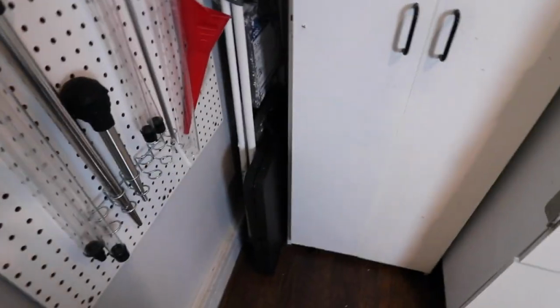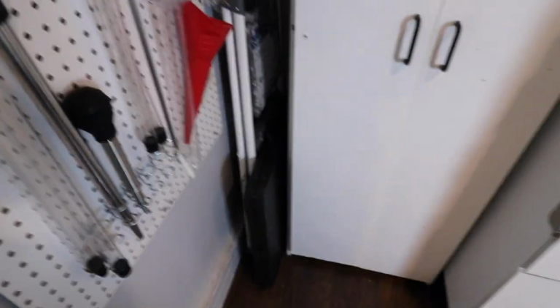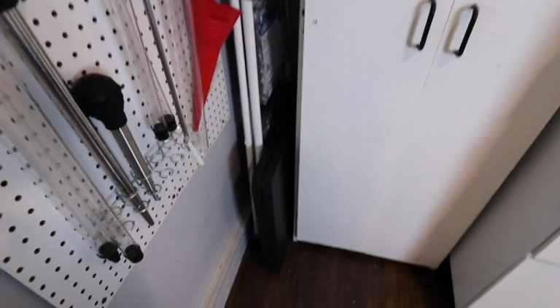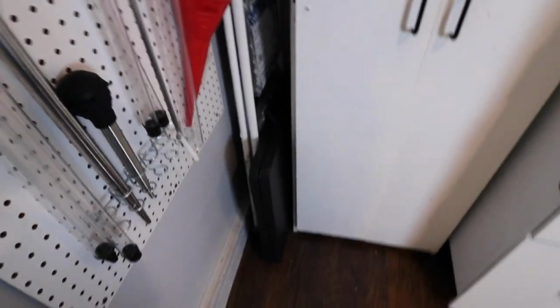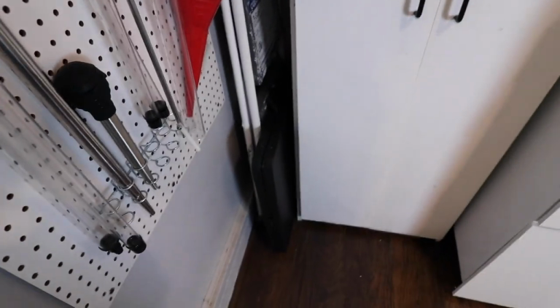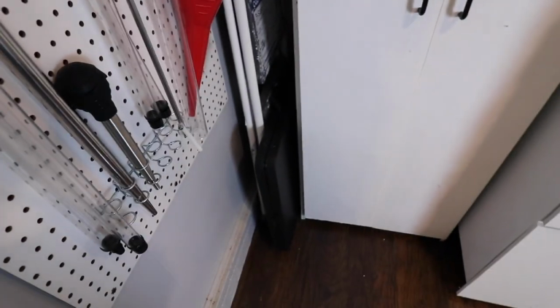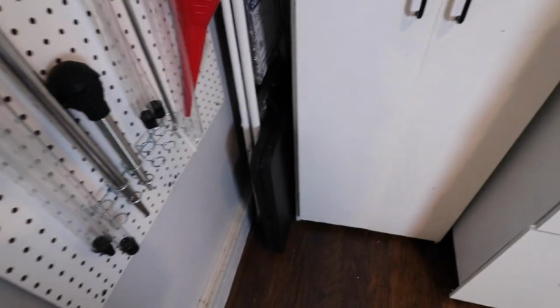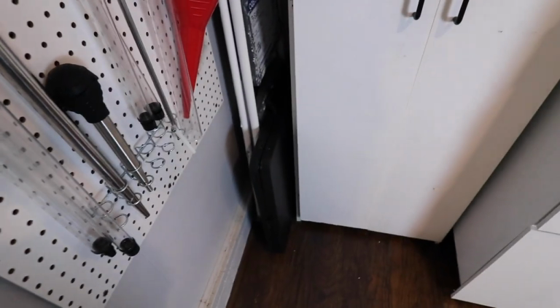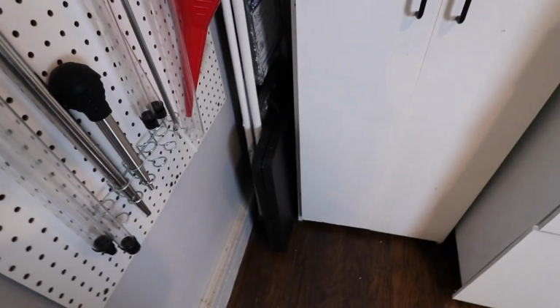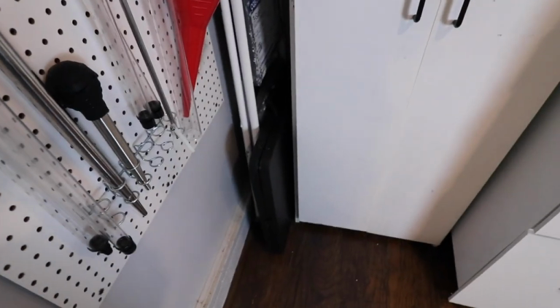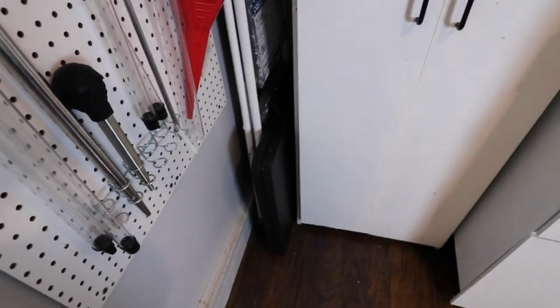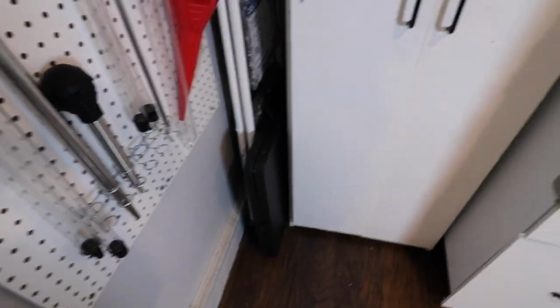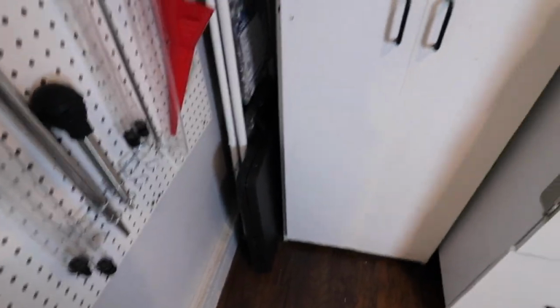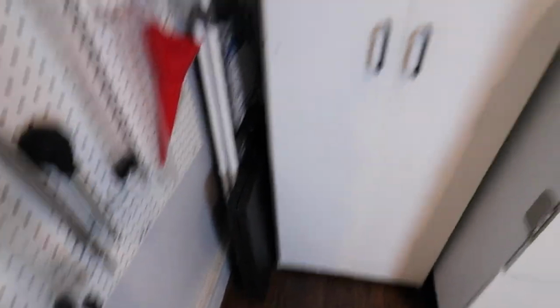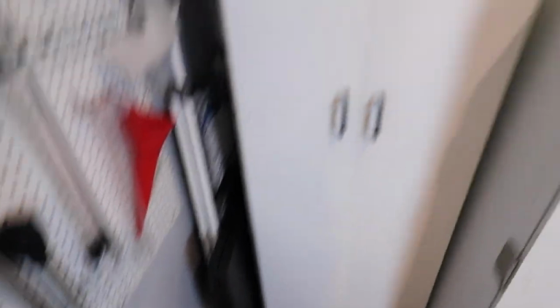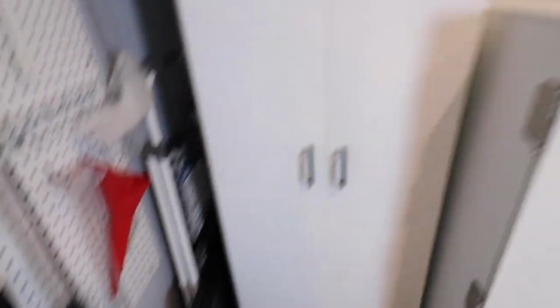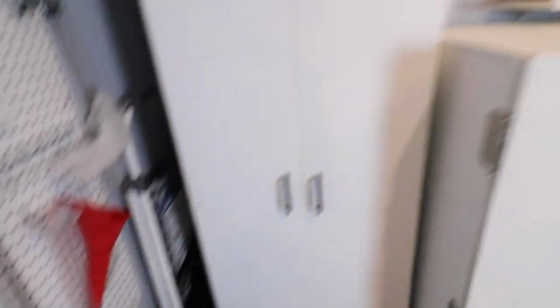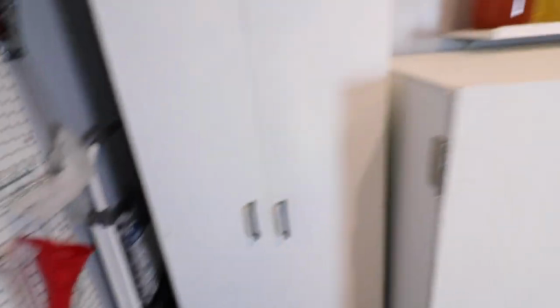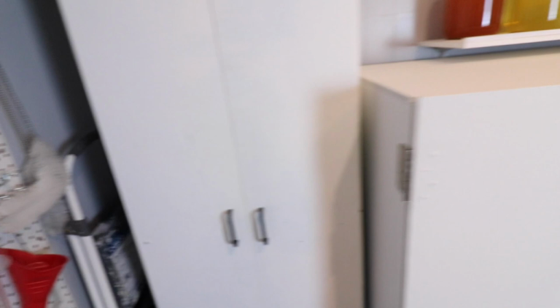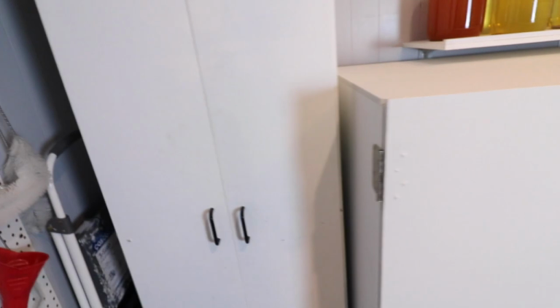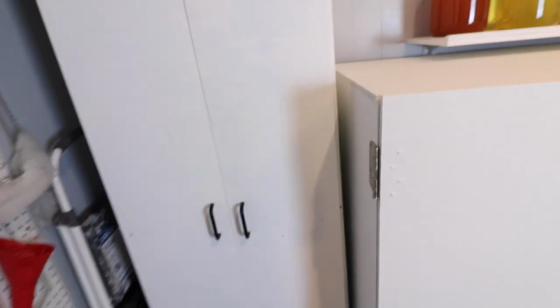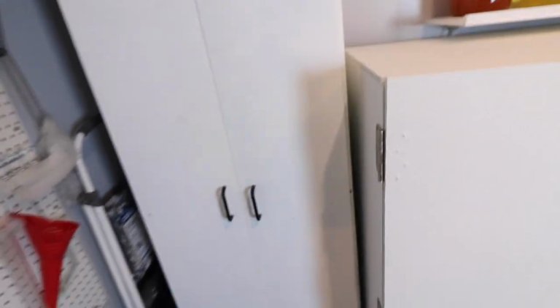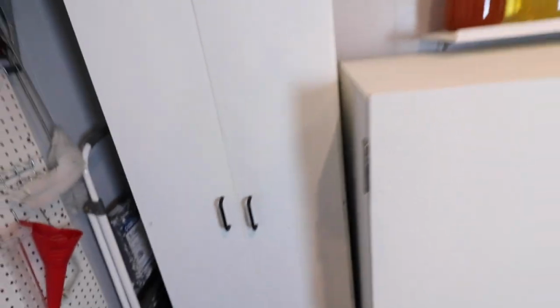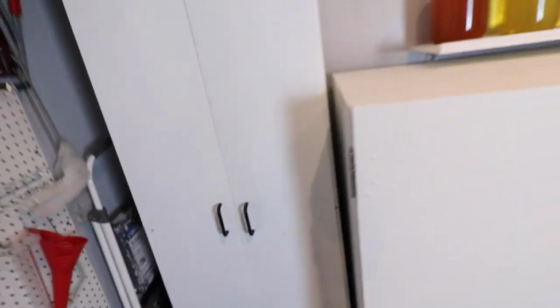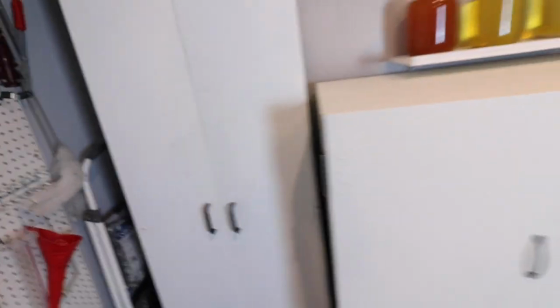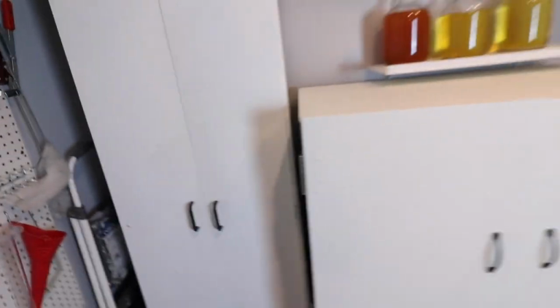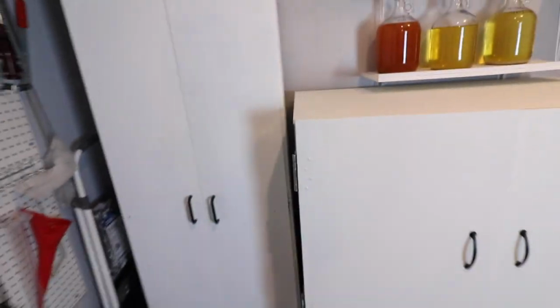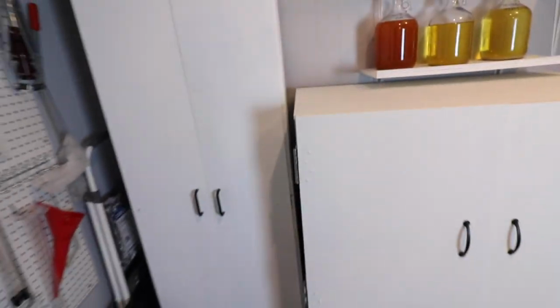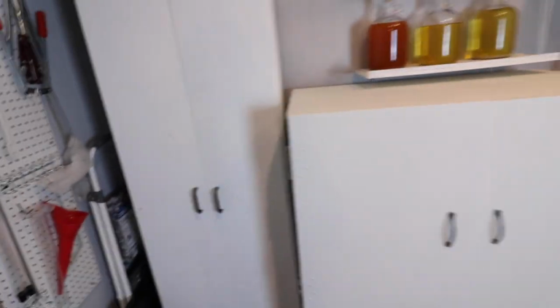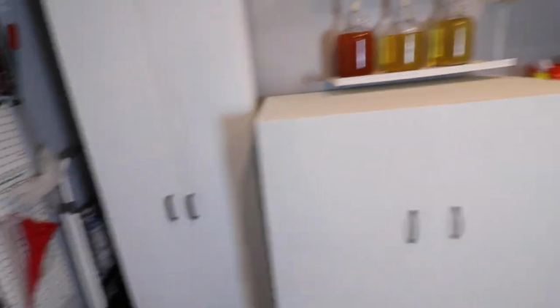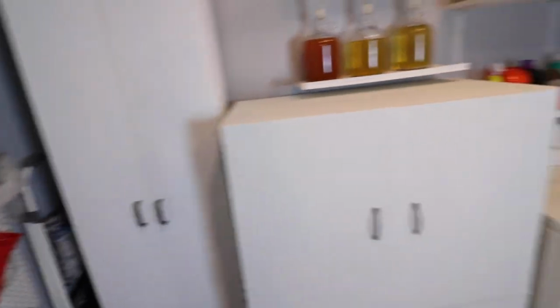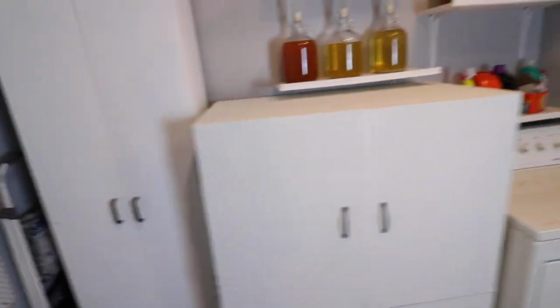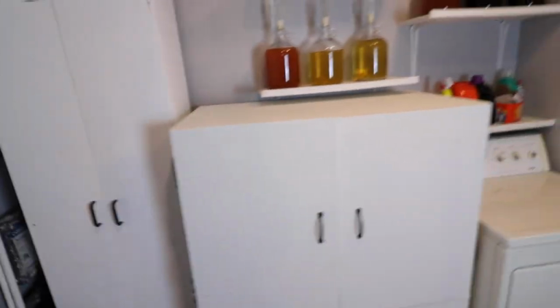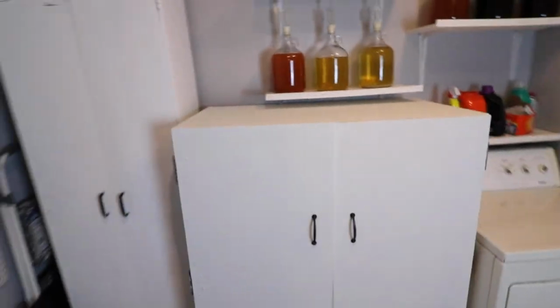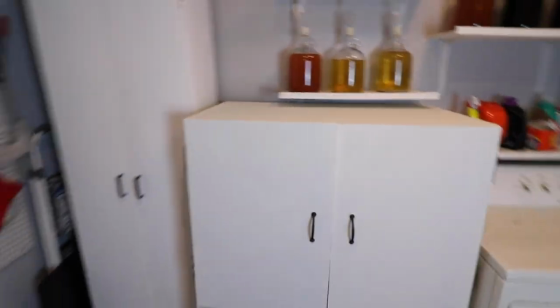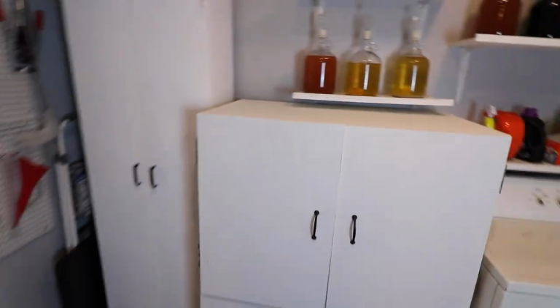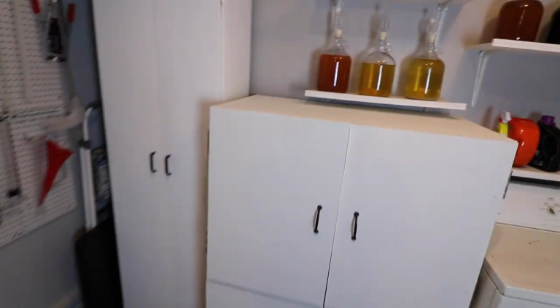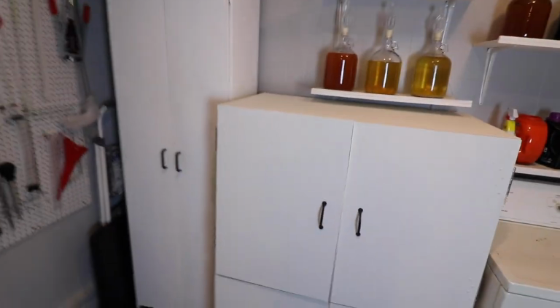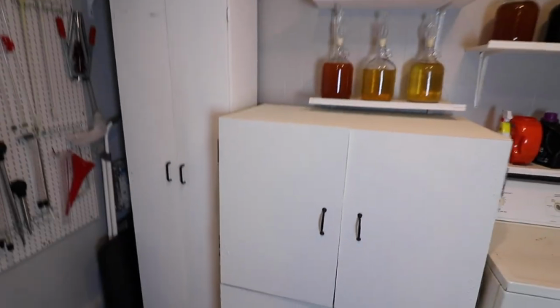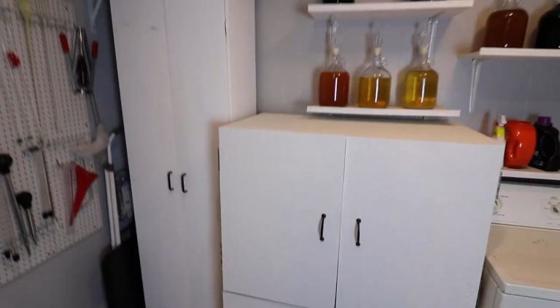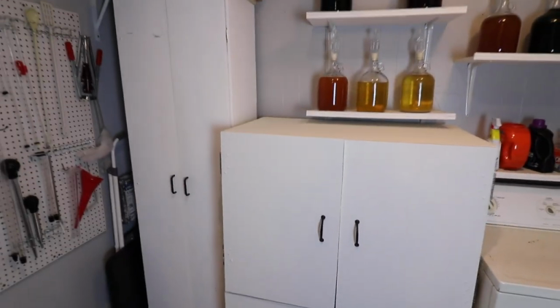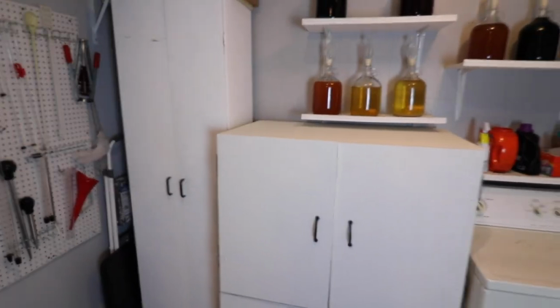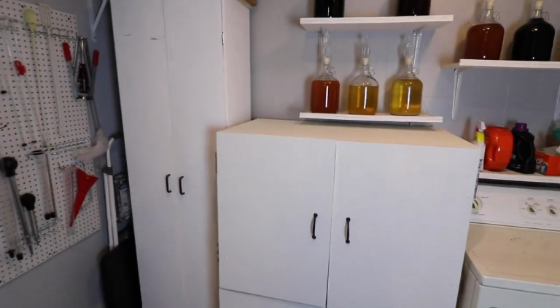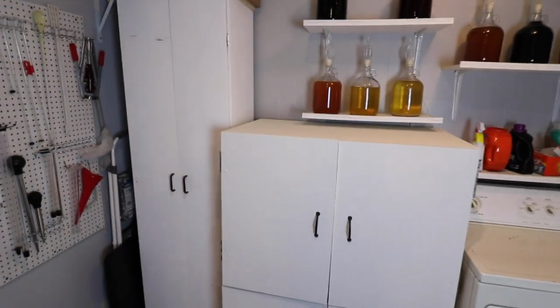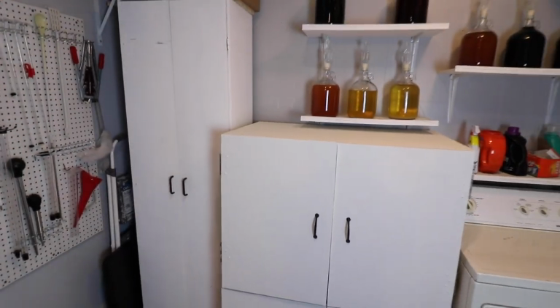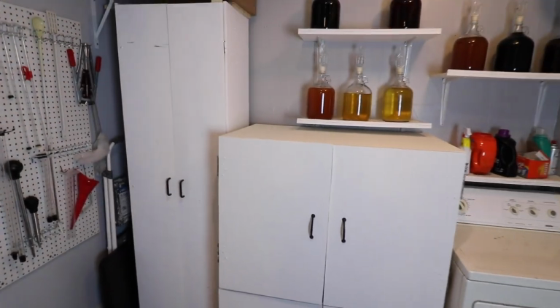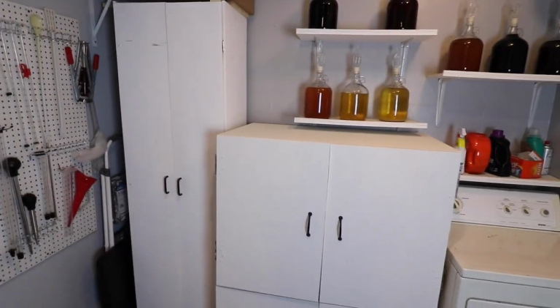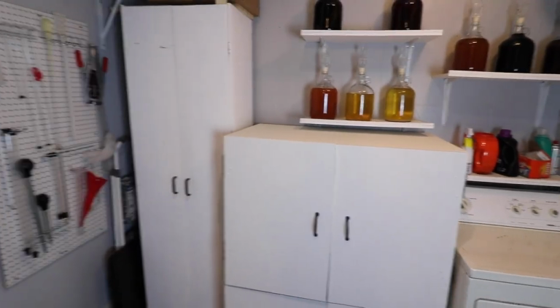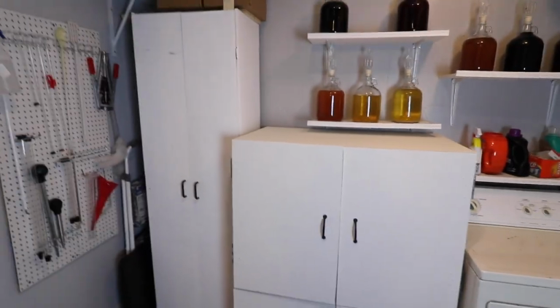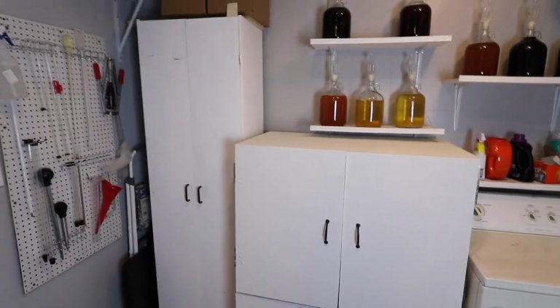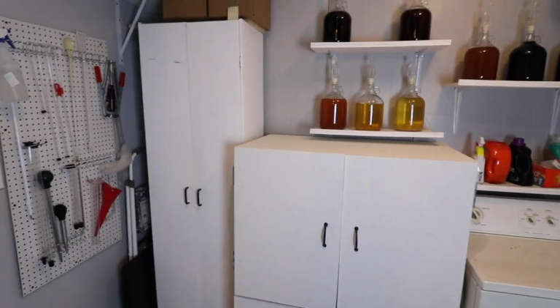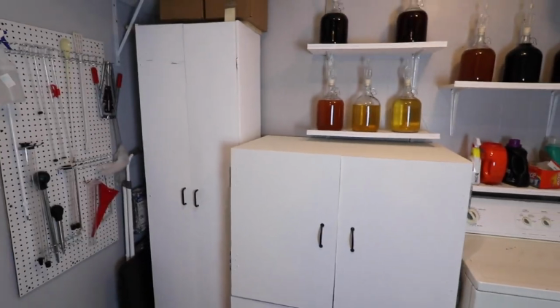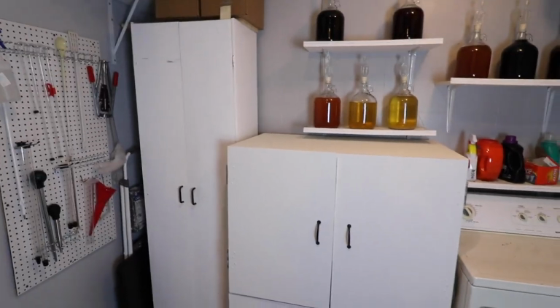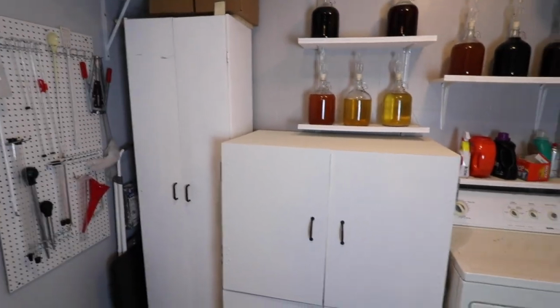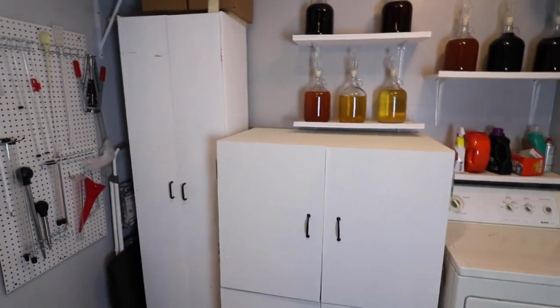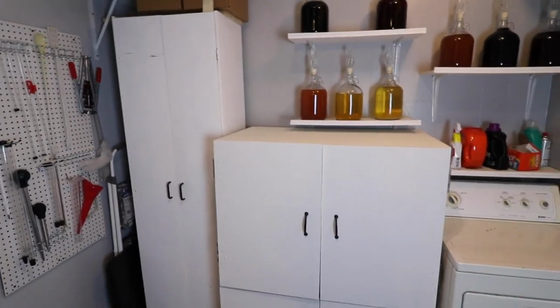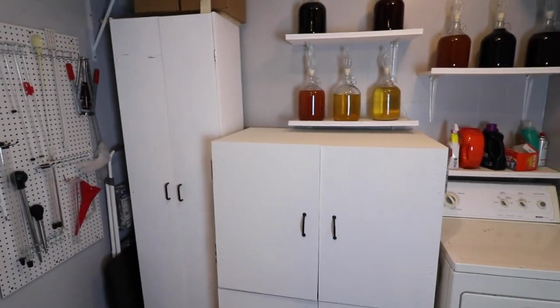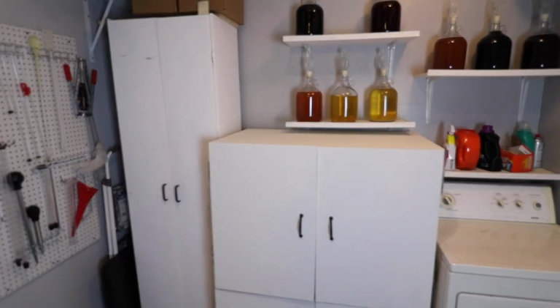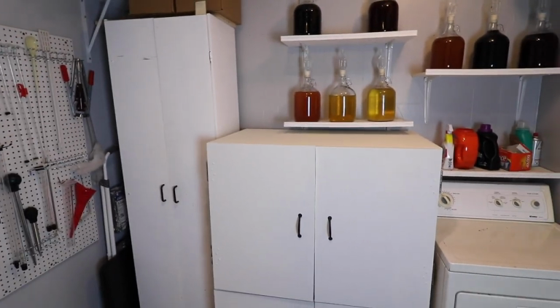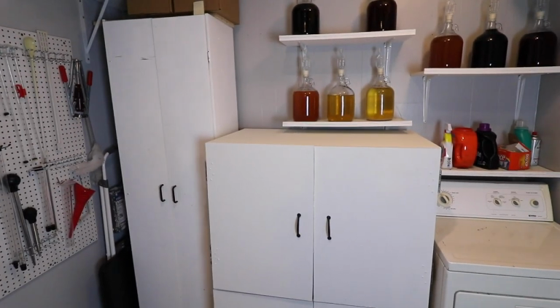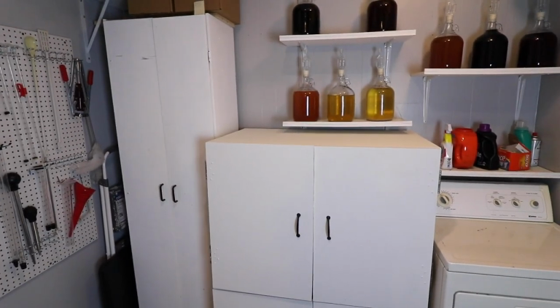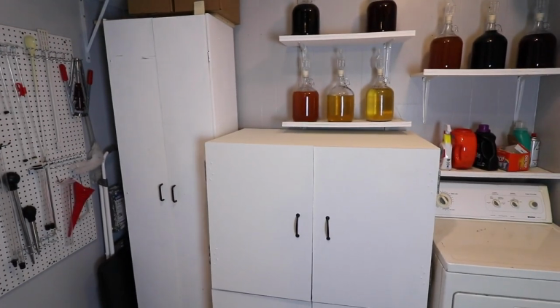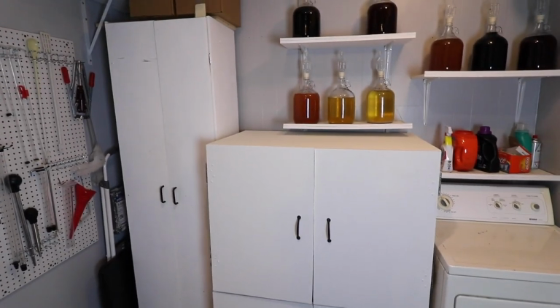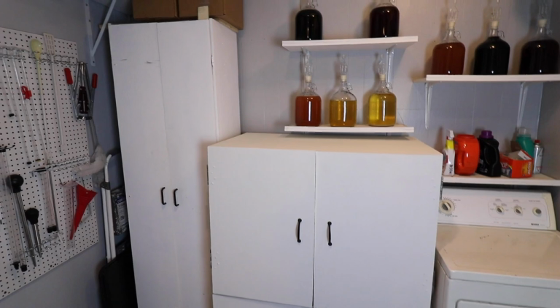I recently got a table for helping me record. Aside from that, my storage is basically that stuff right there, as far as the big things go.